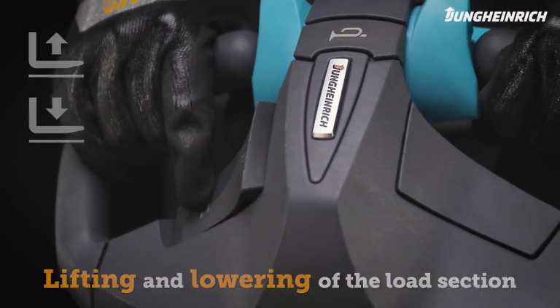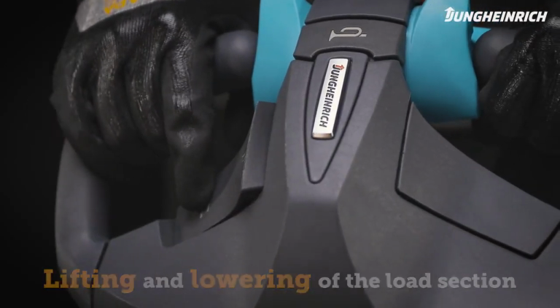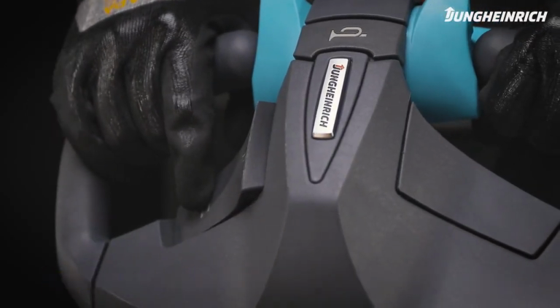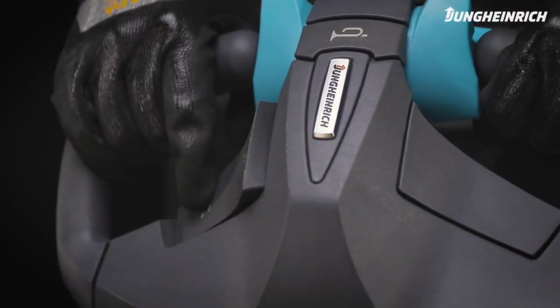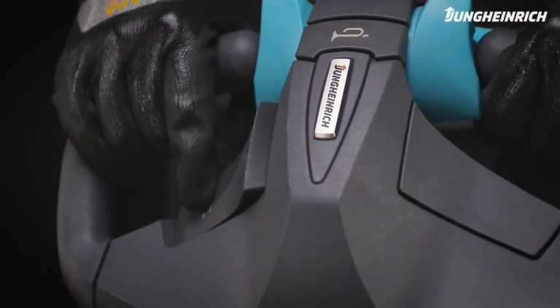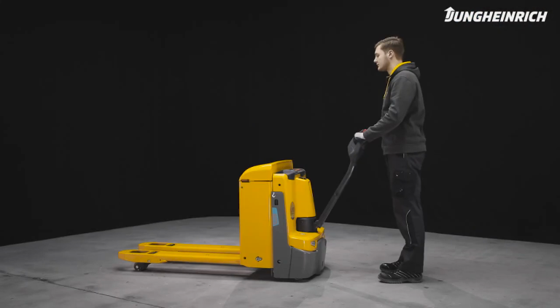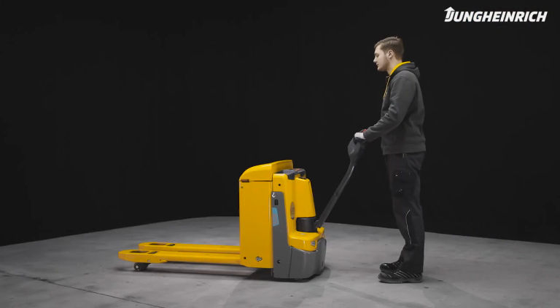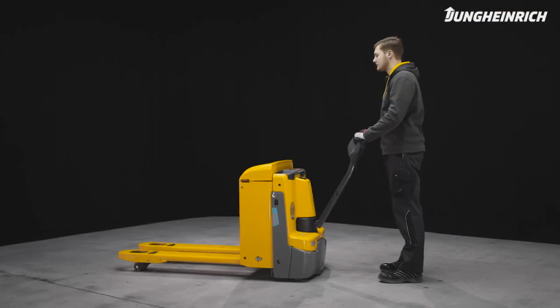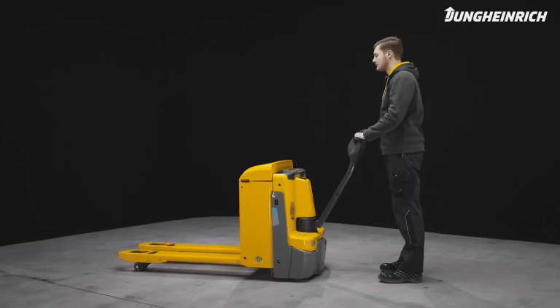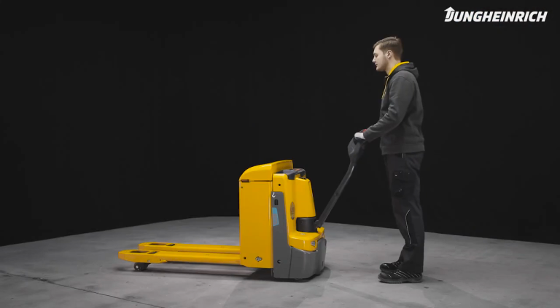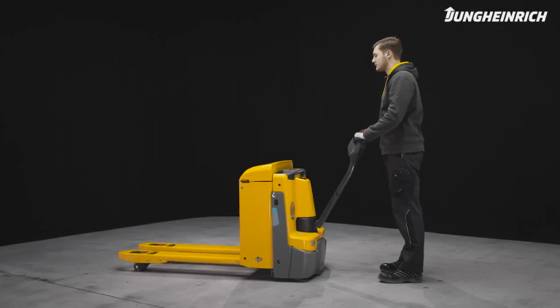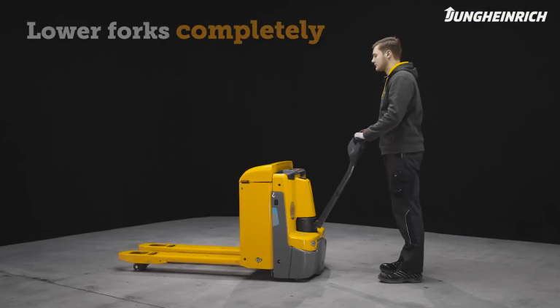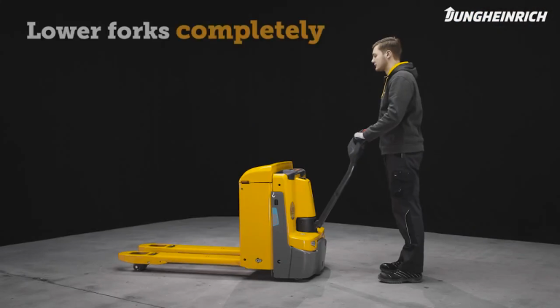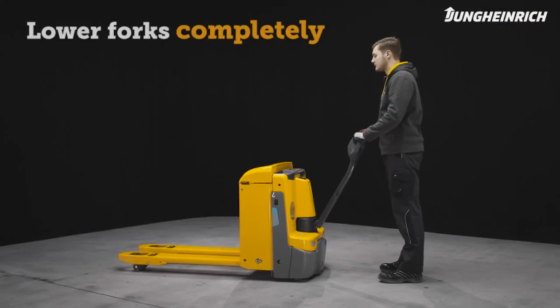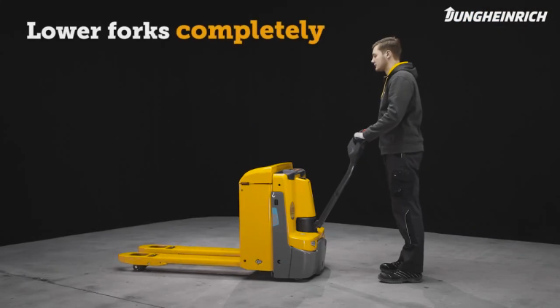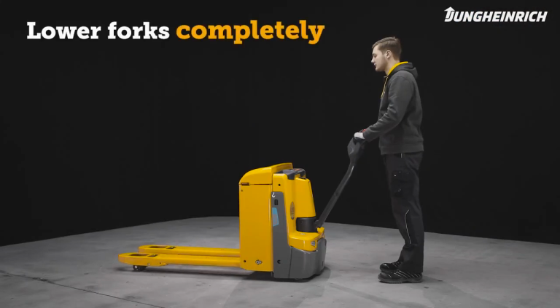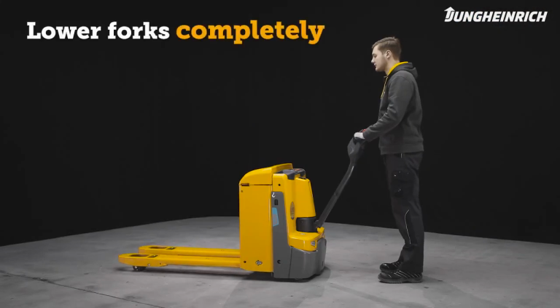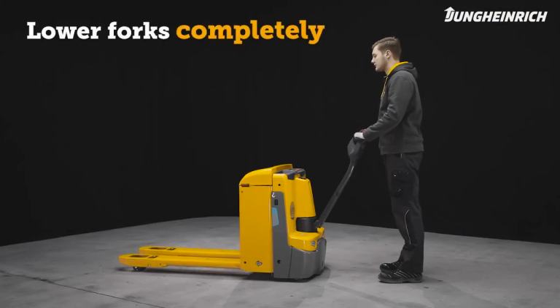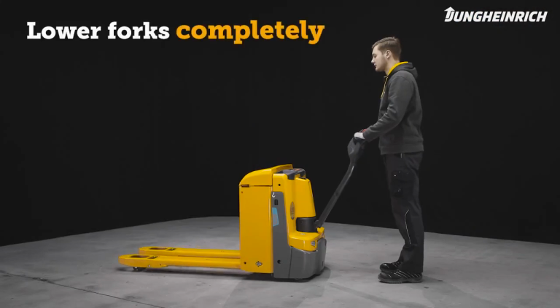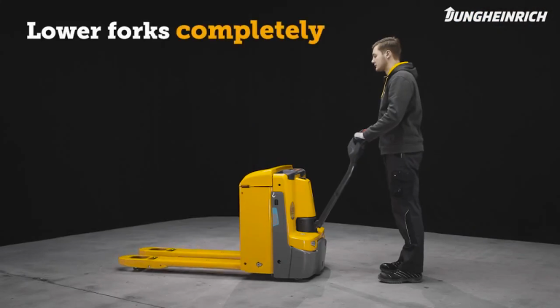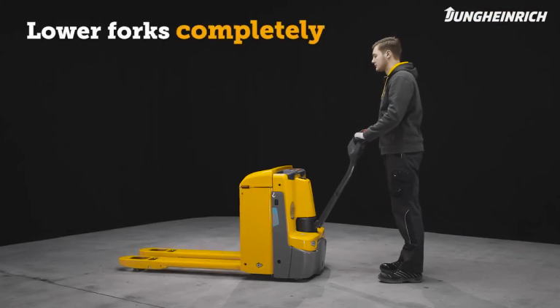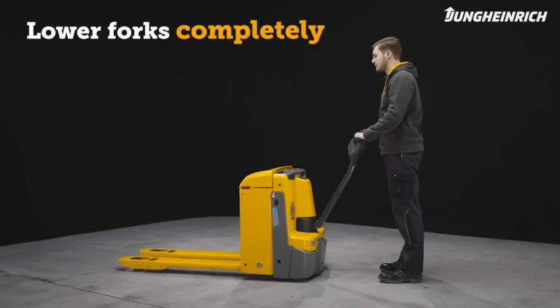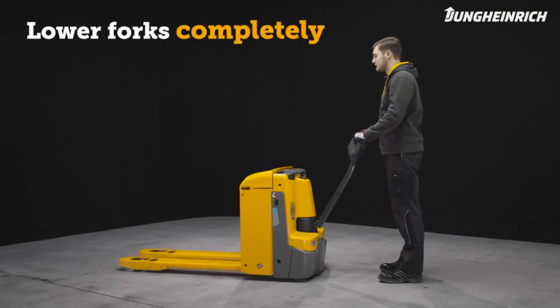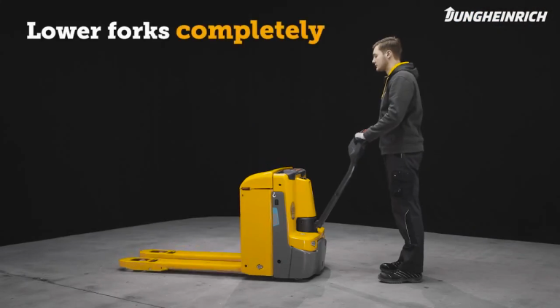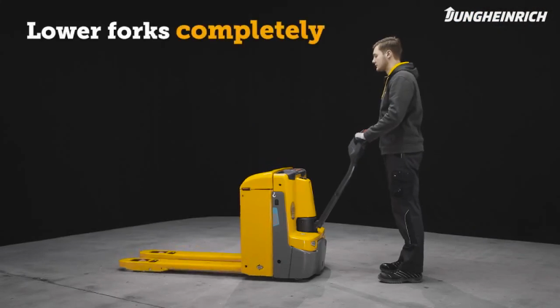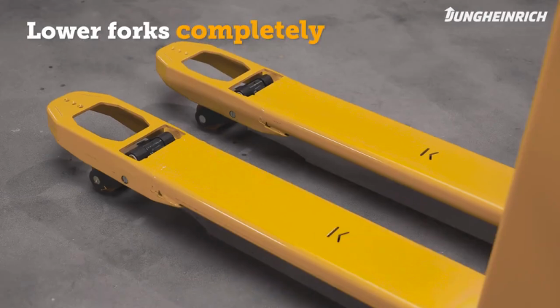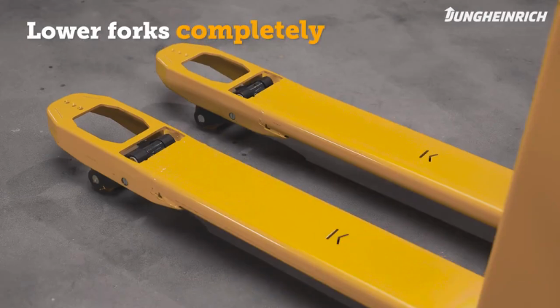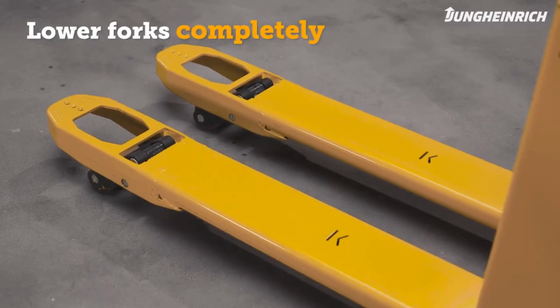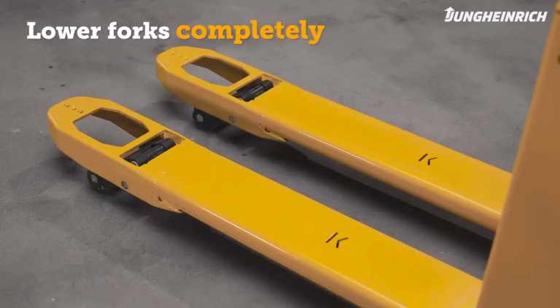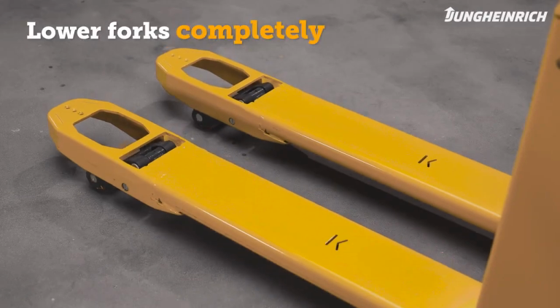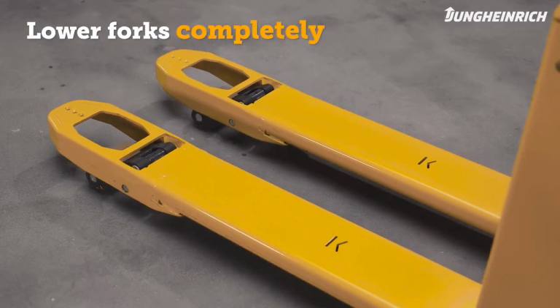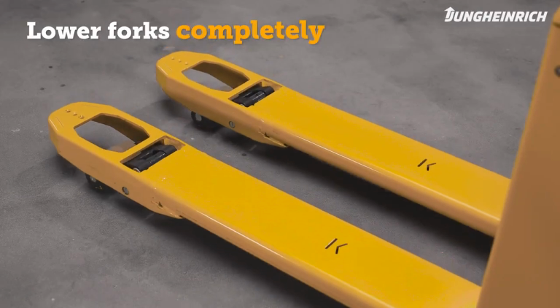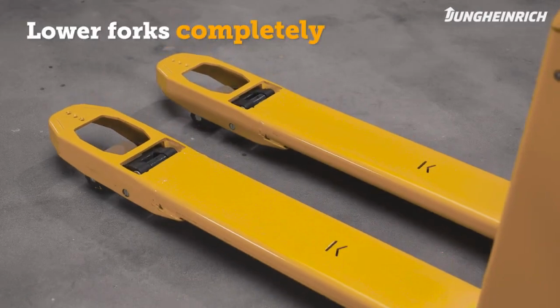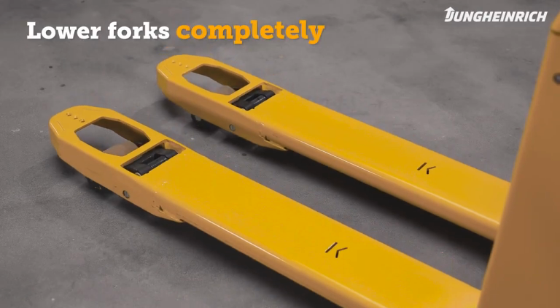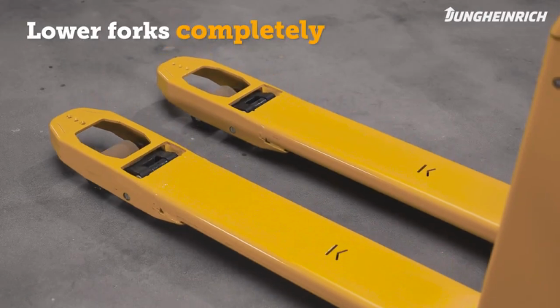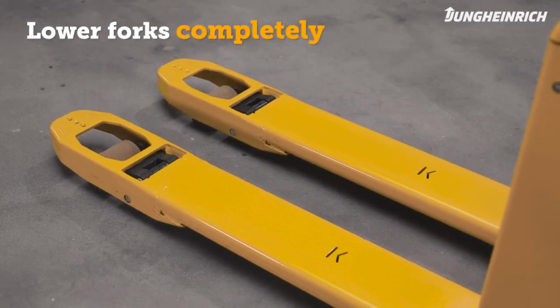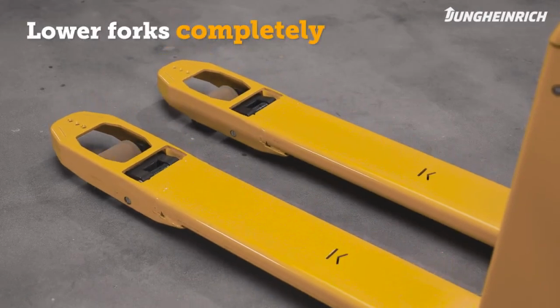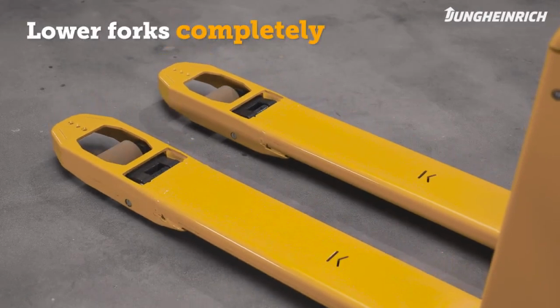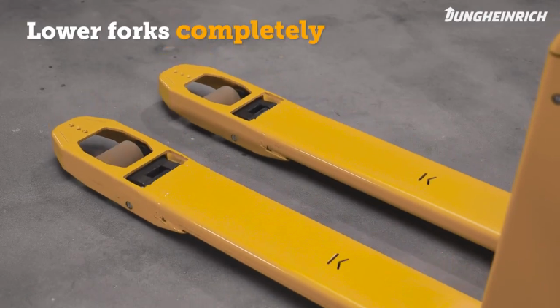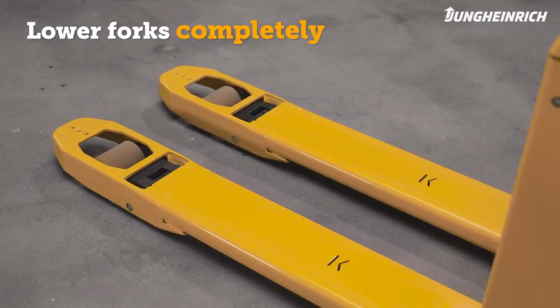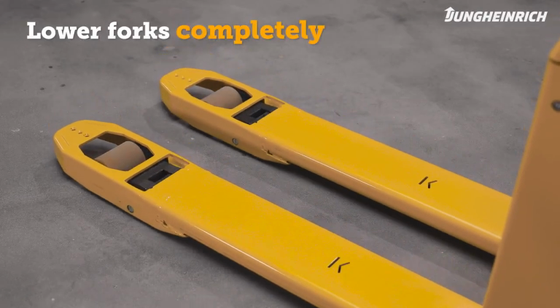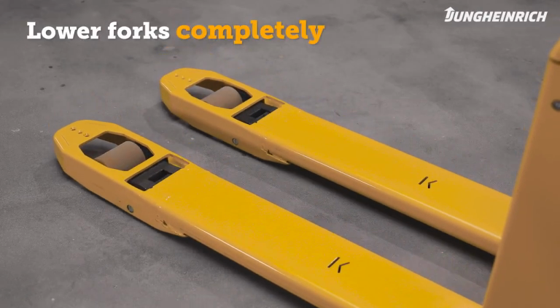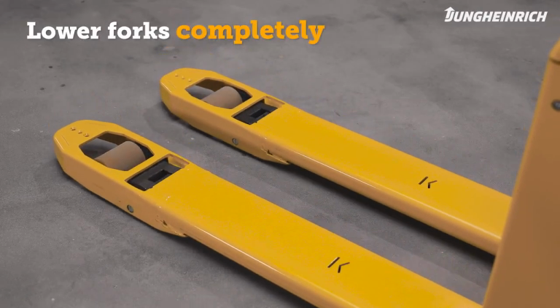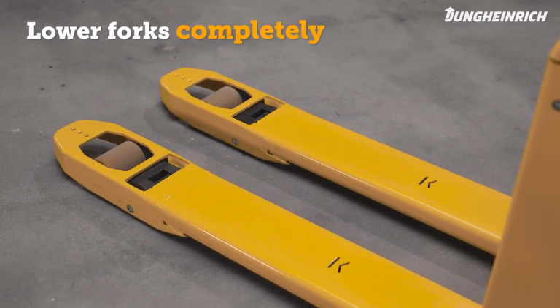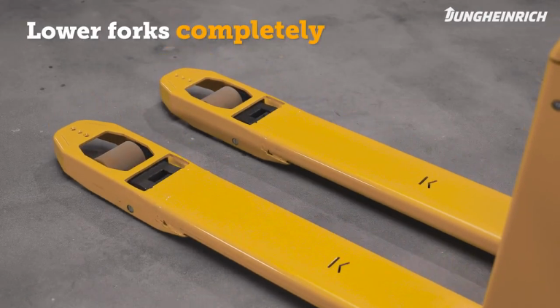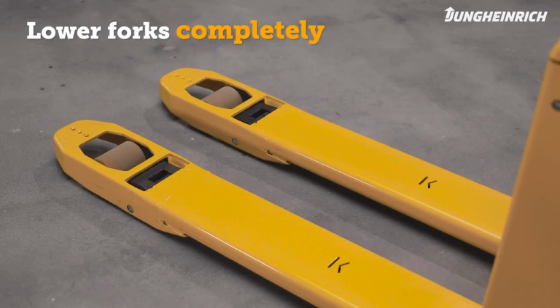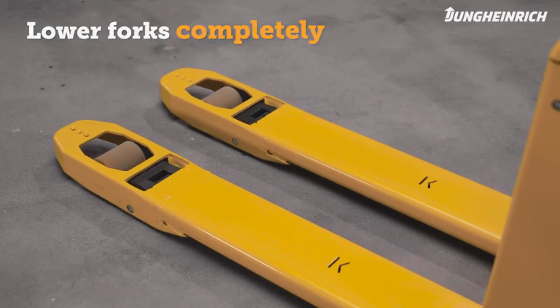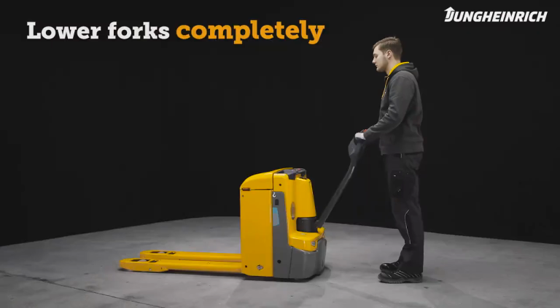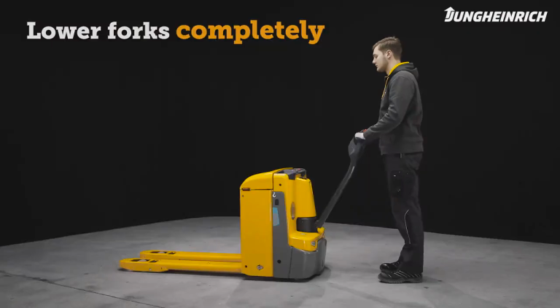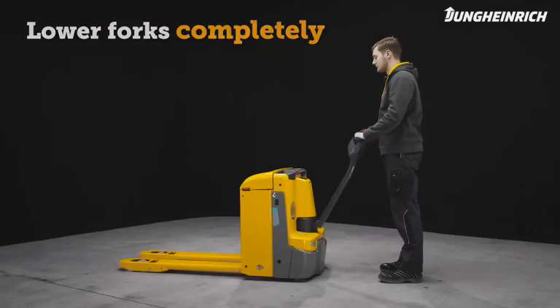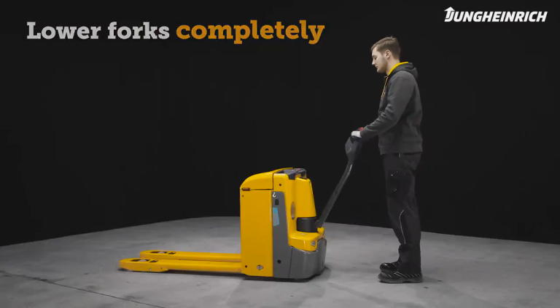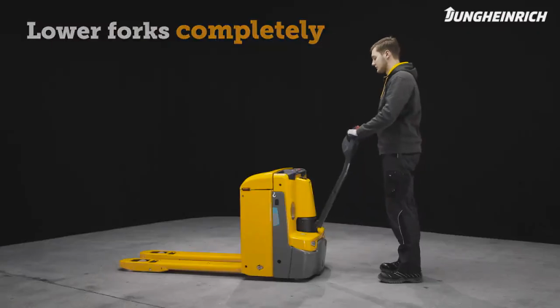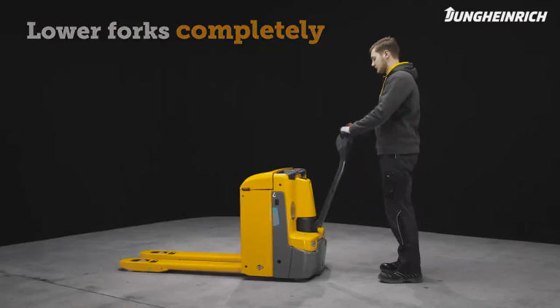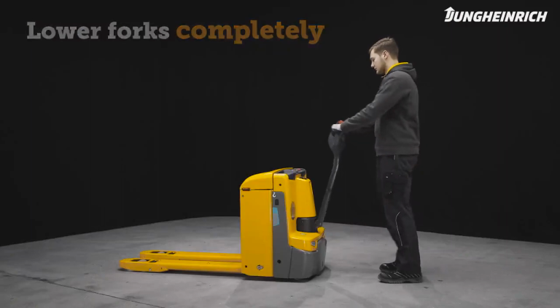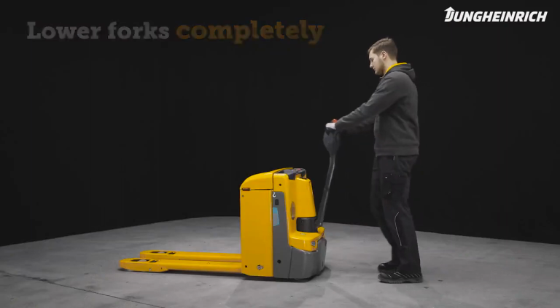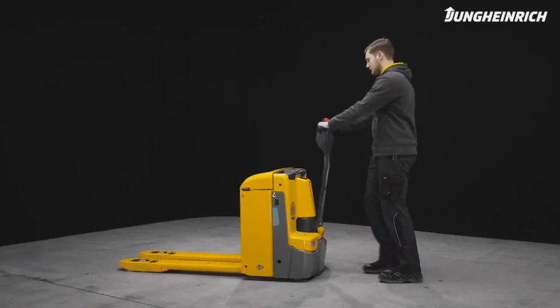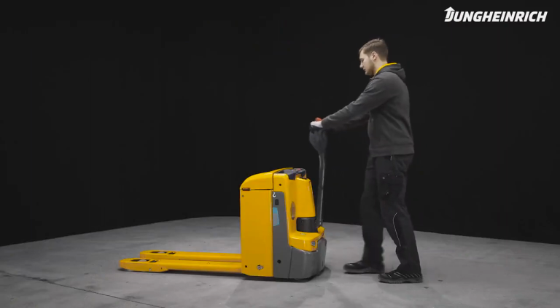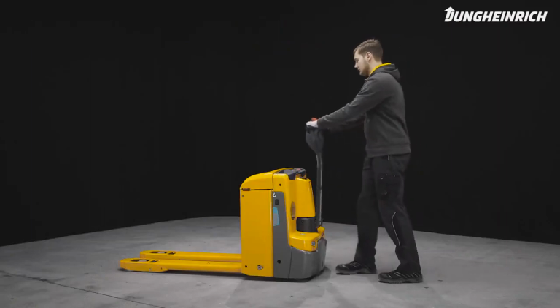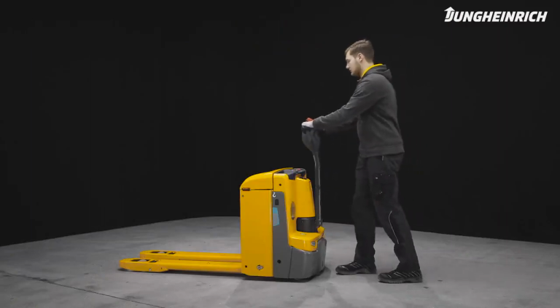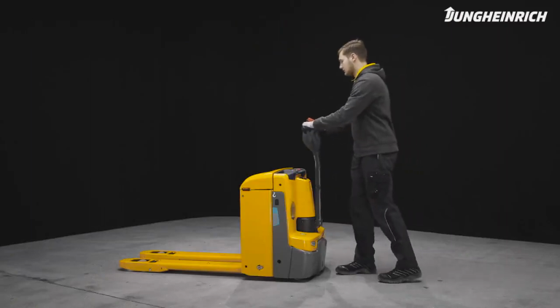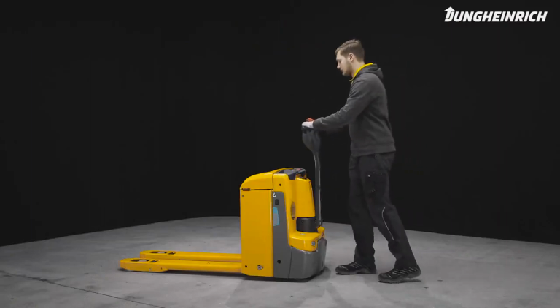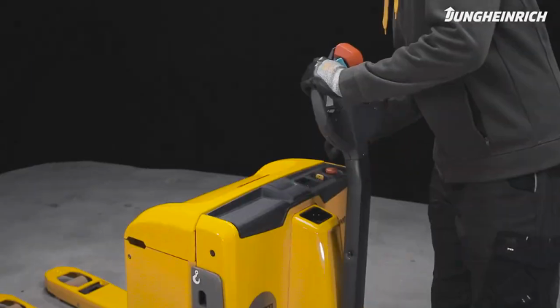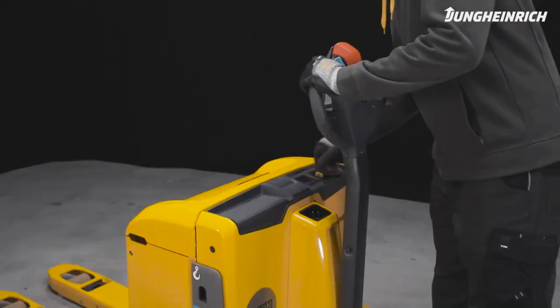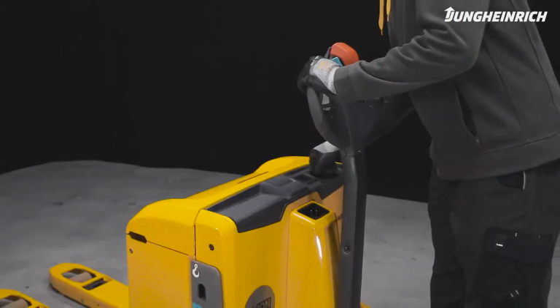When parking the truck, make sure the load section is completely lowered to avoid accidents. Then turn off the truck.